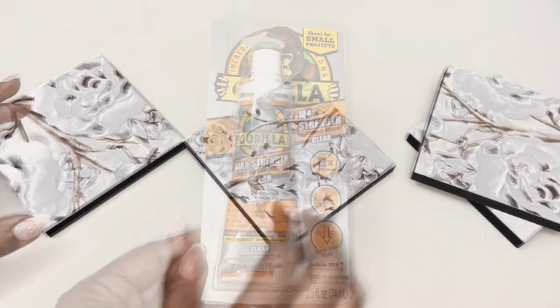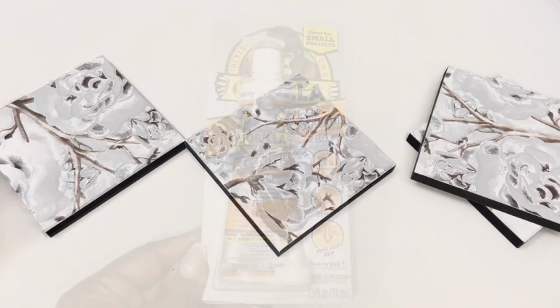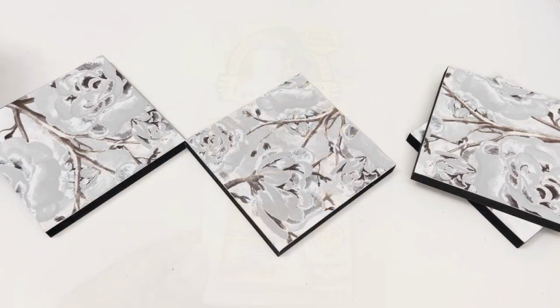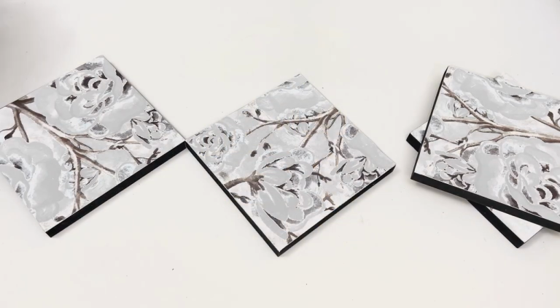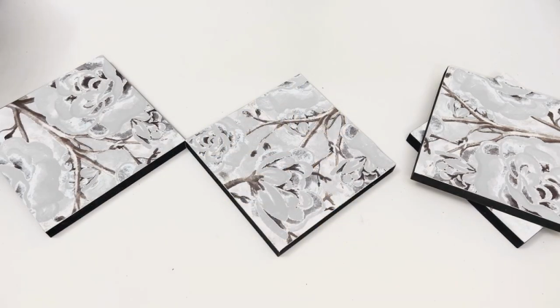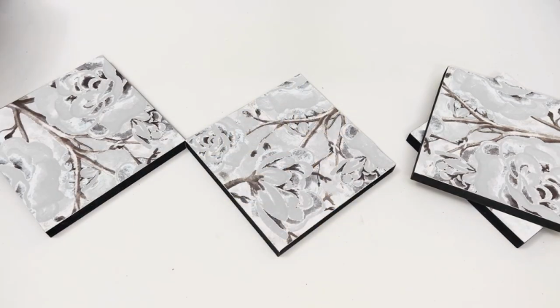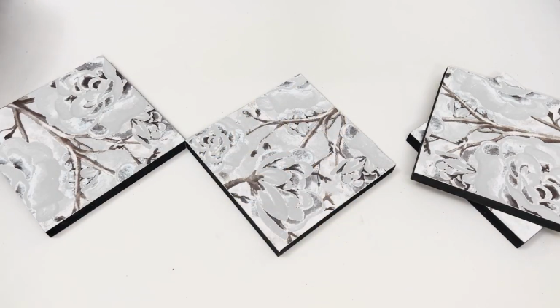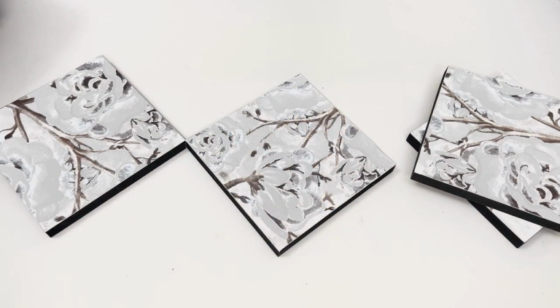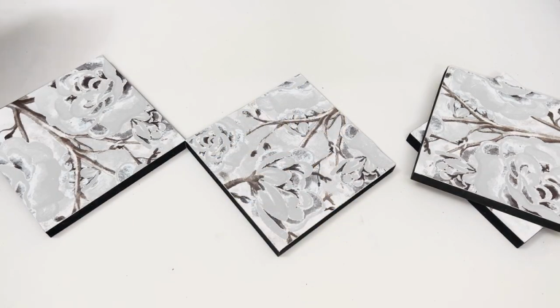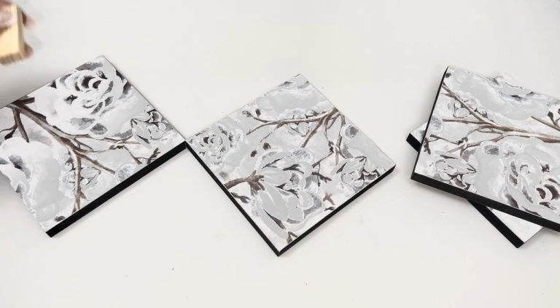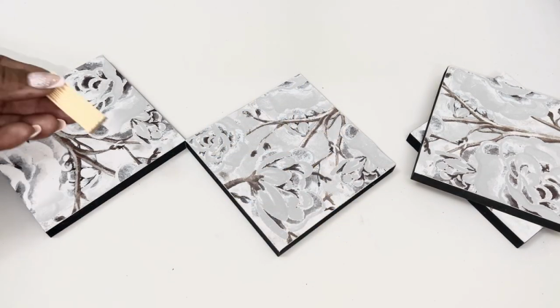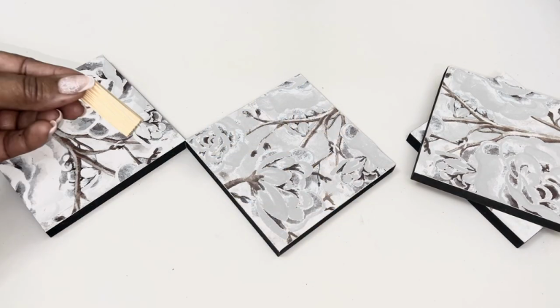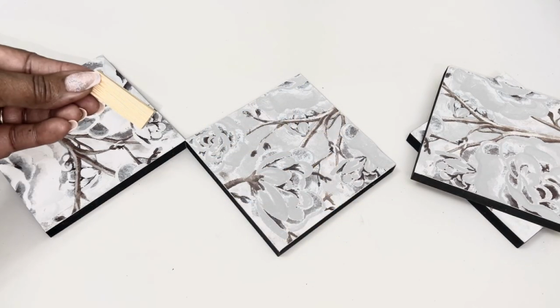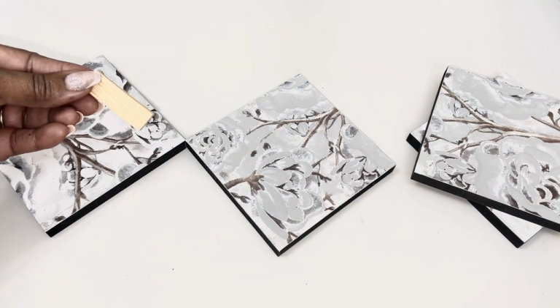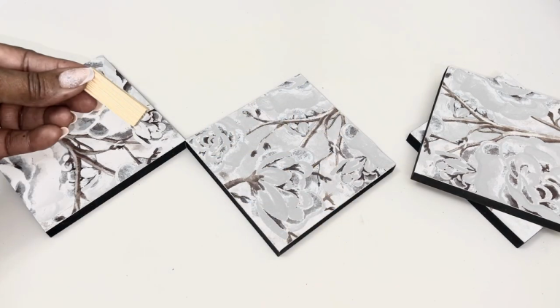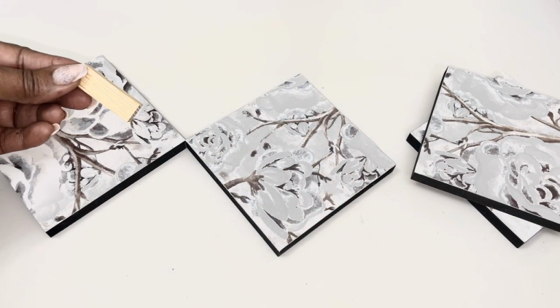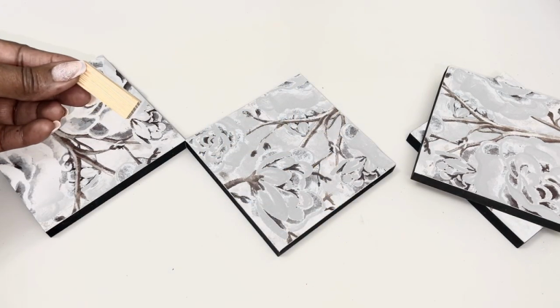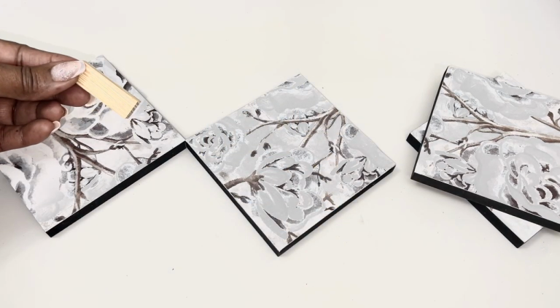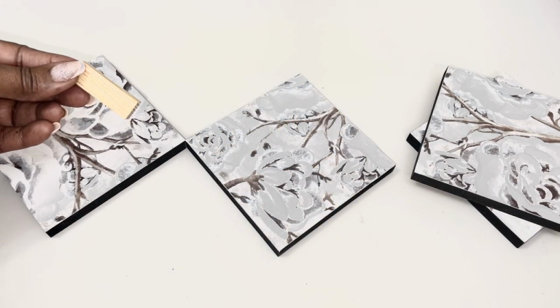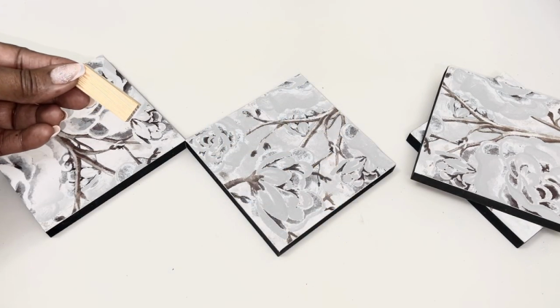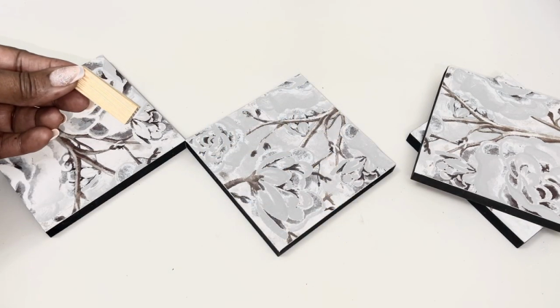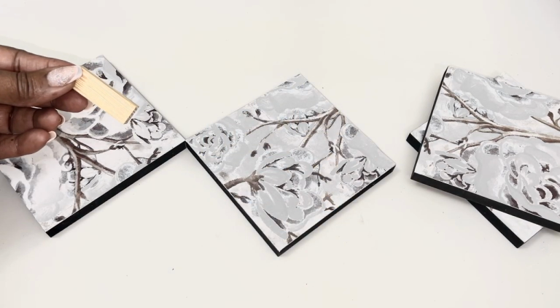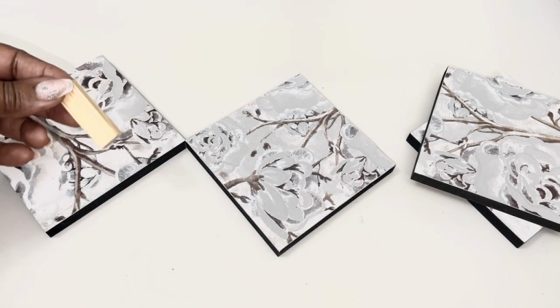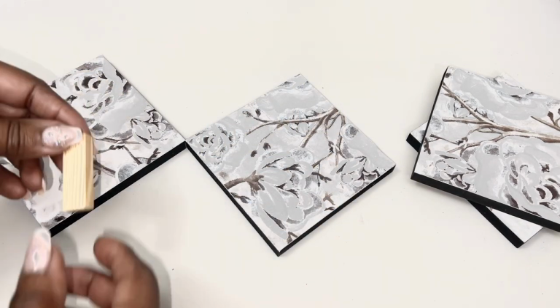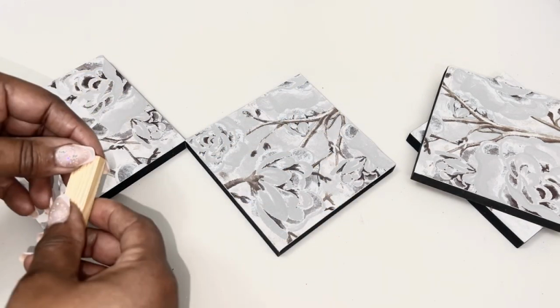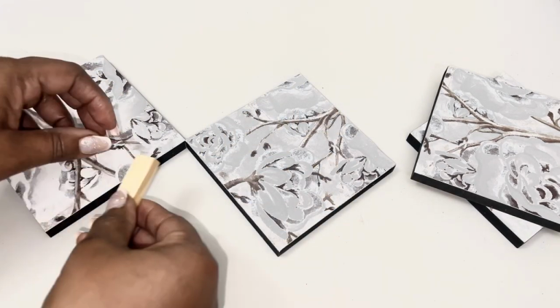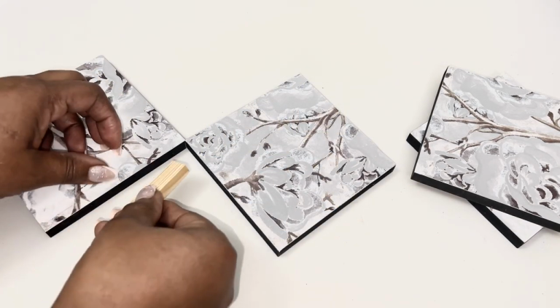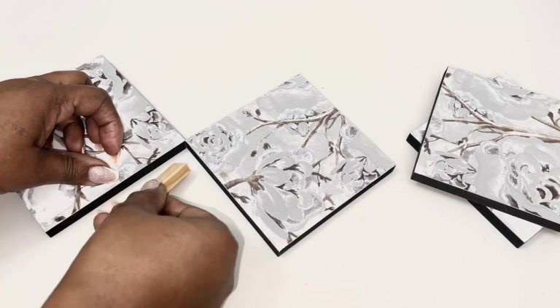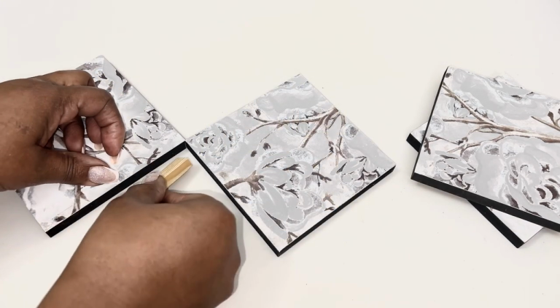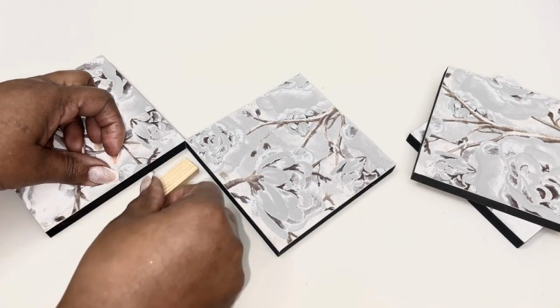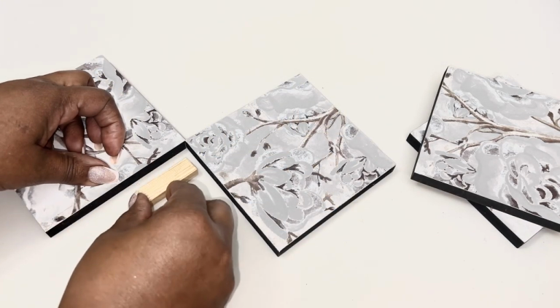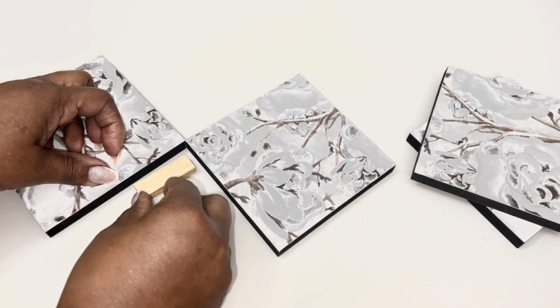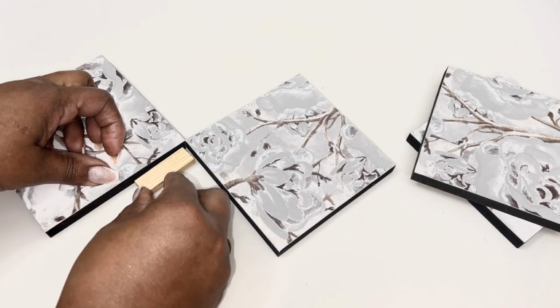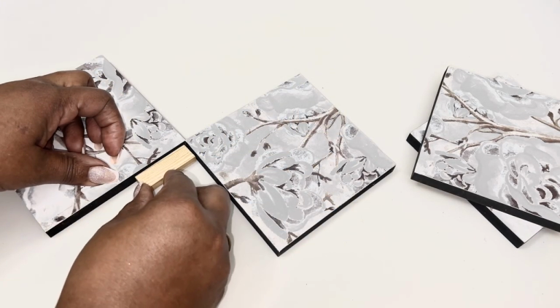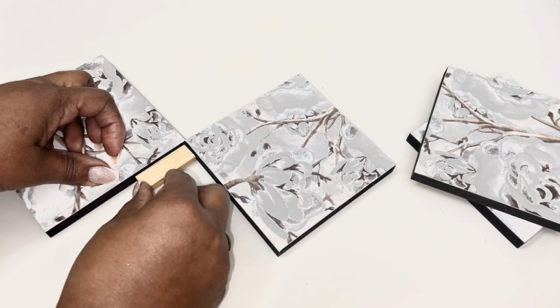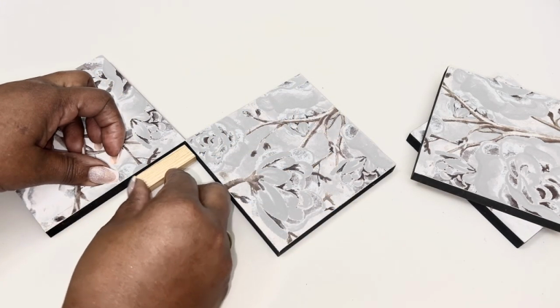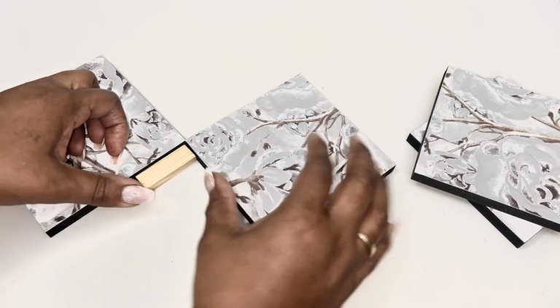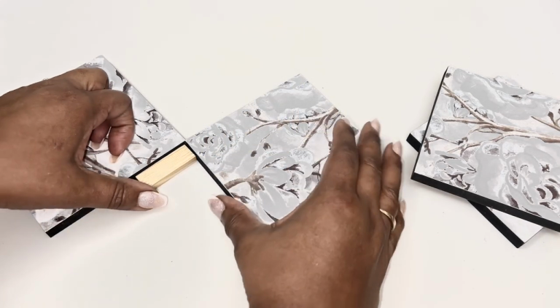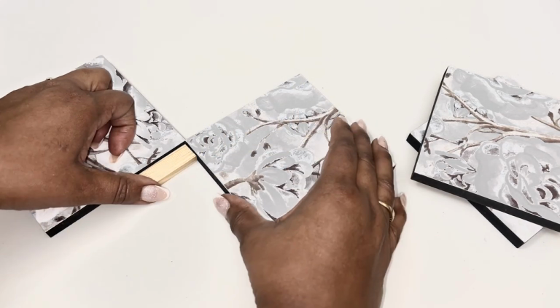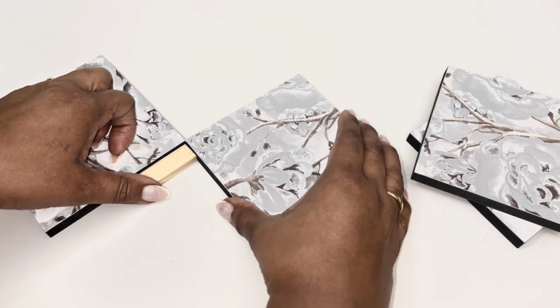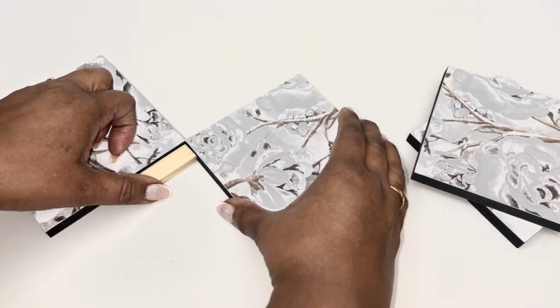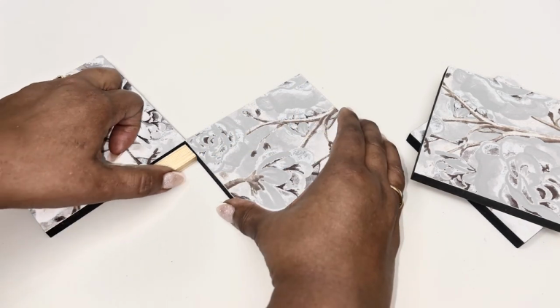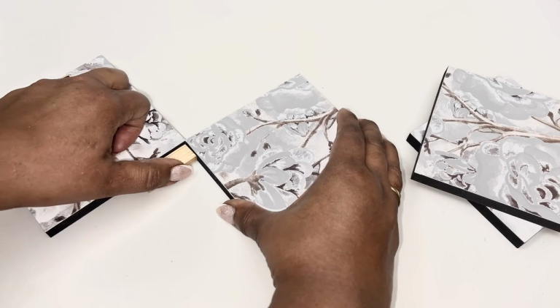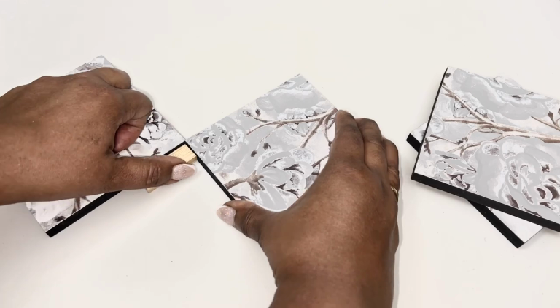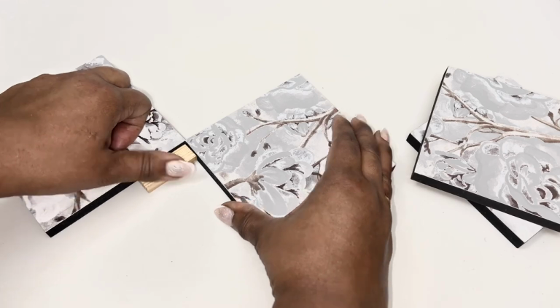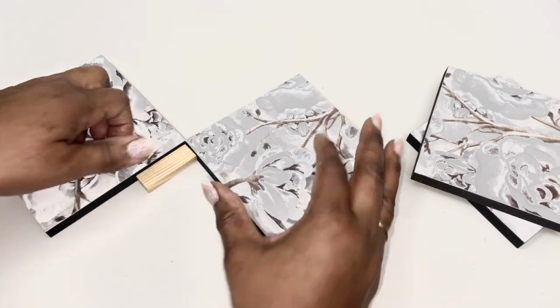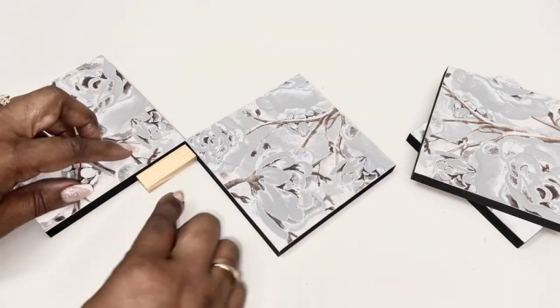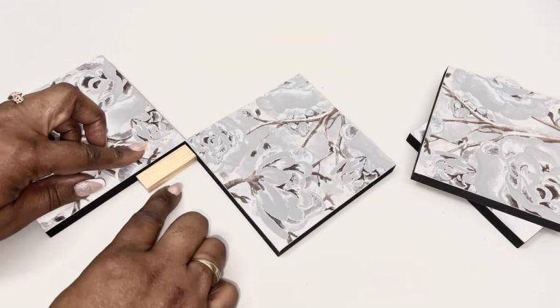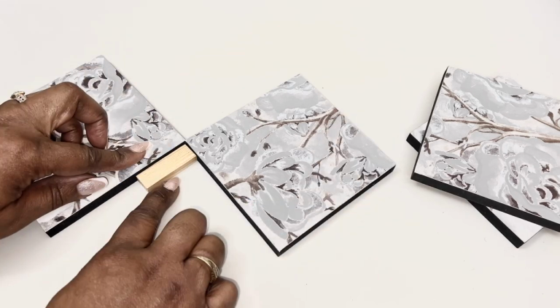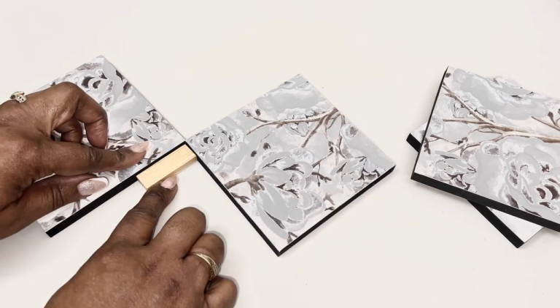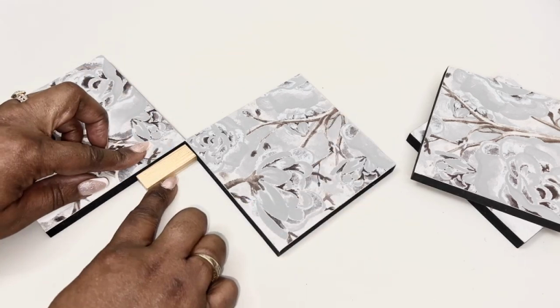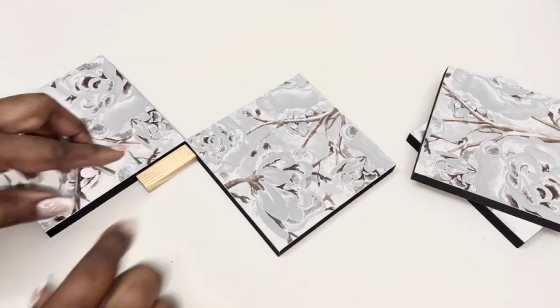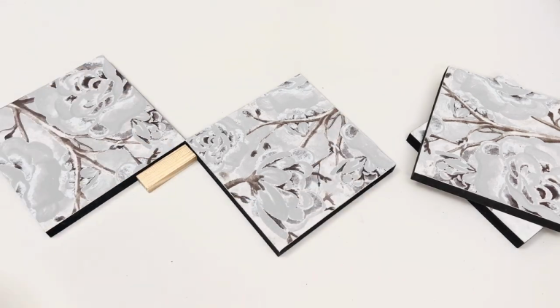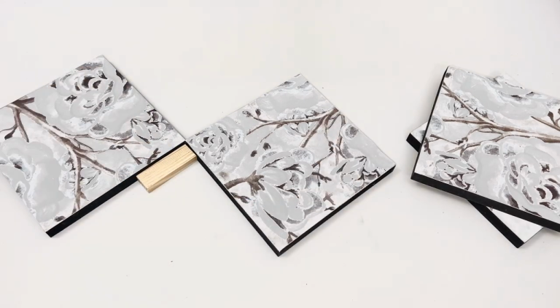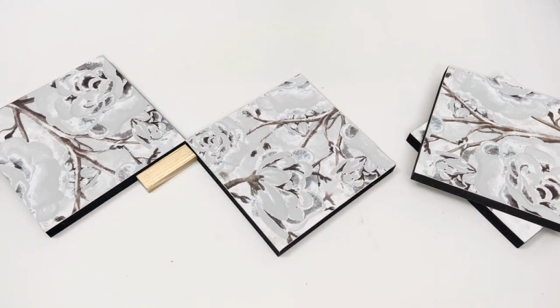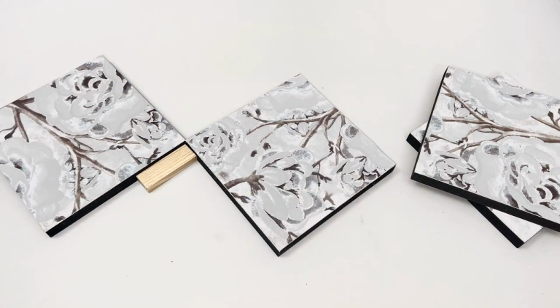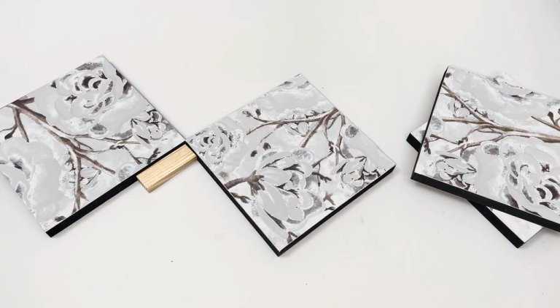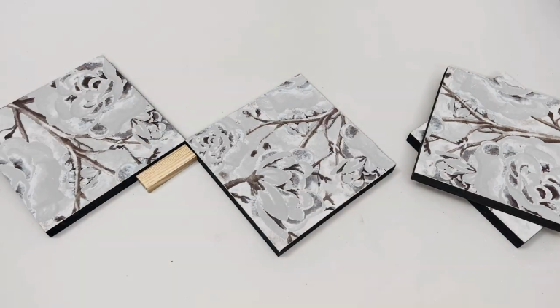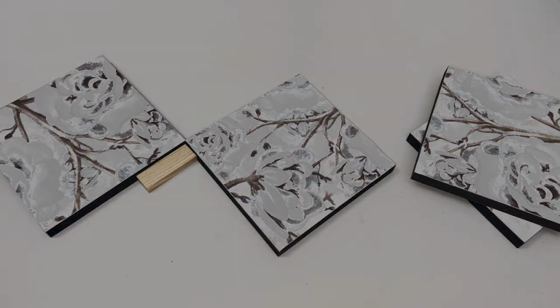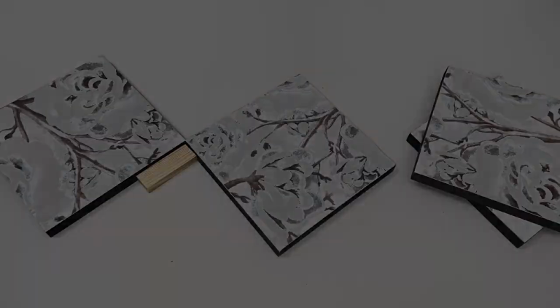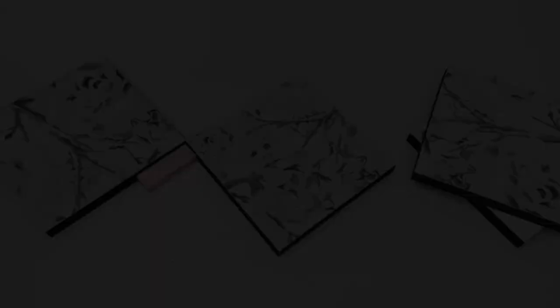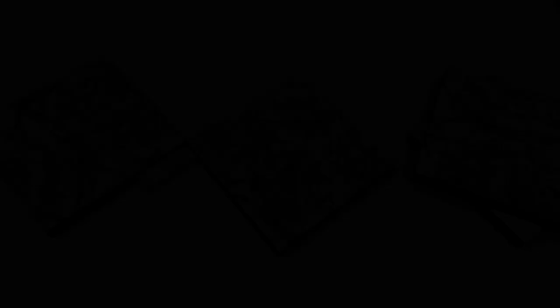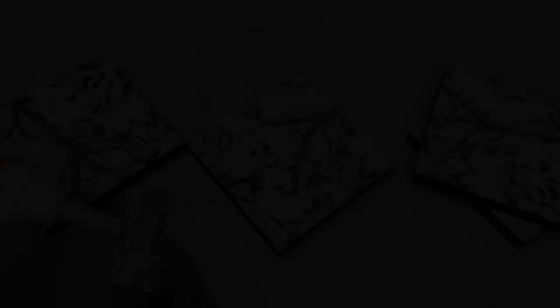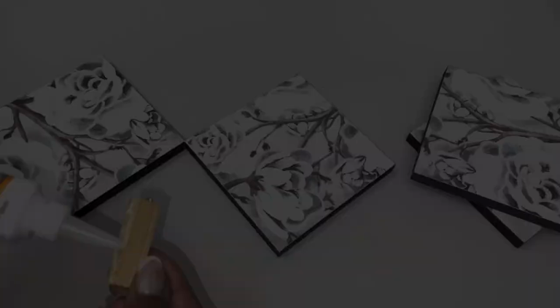The first thing I did was use a strong adhesive and the tumbling tower wood blocks to adhere four of the wall plaques together.